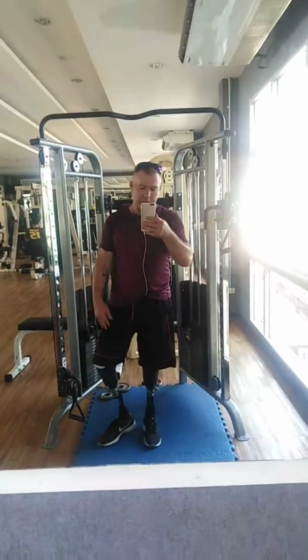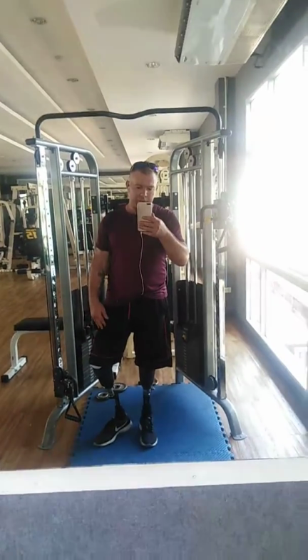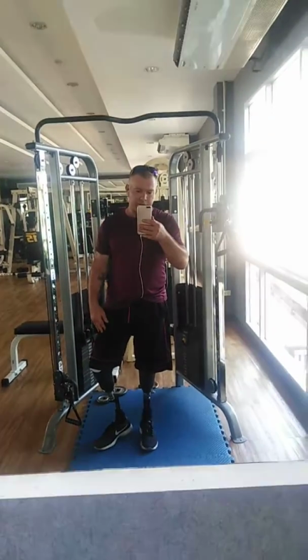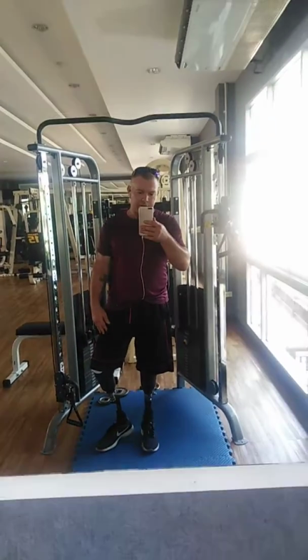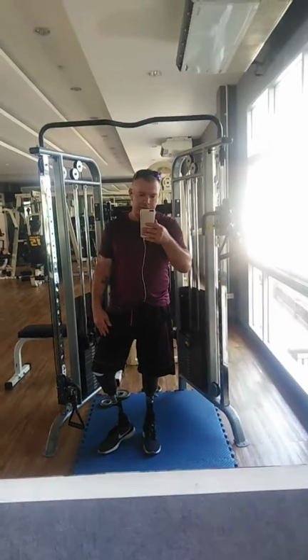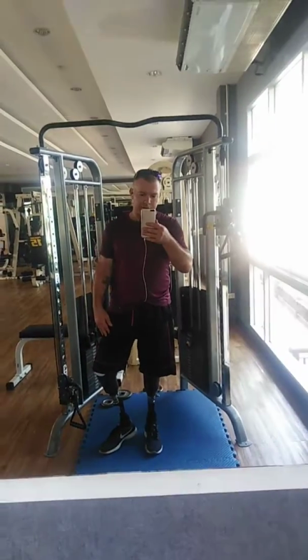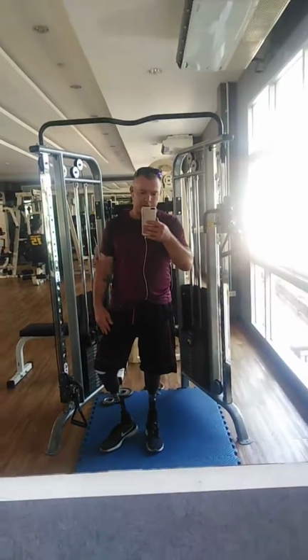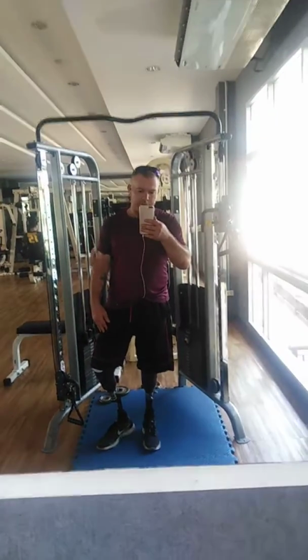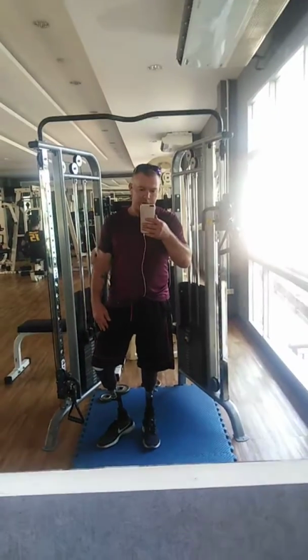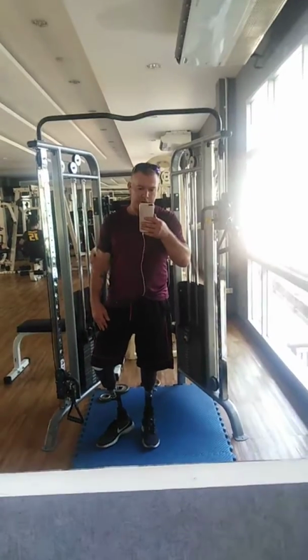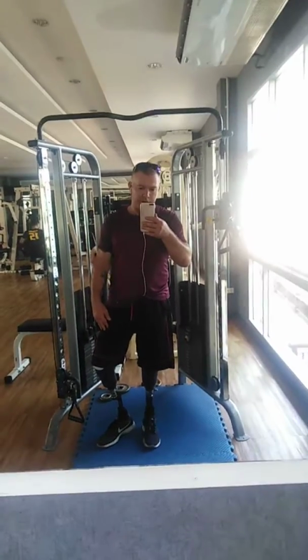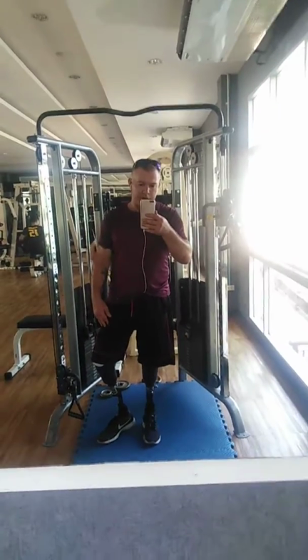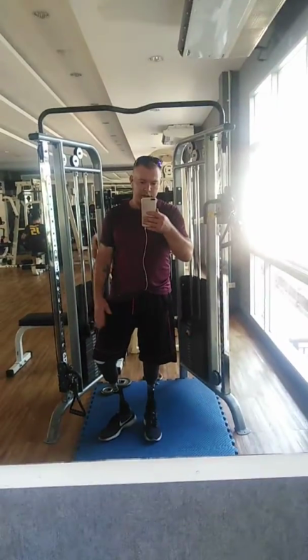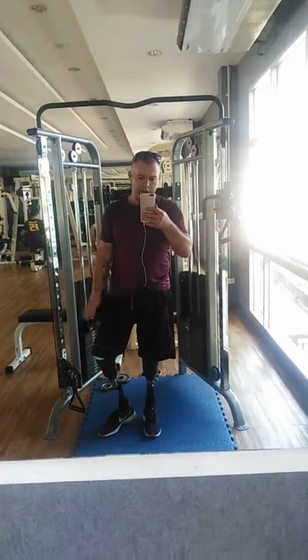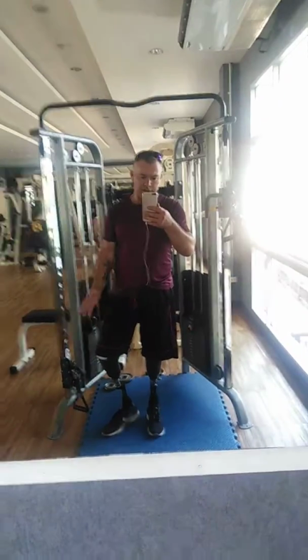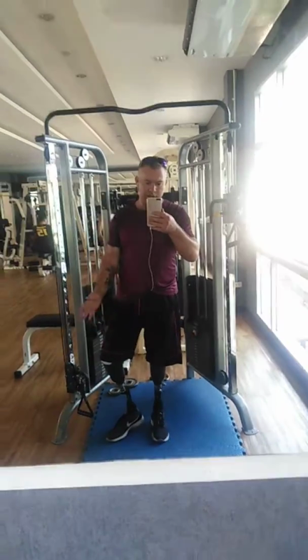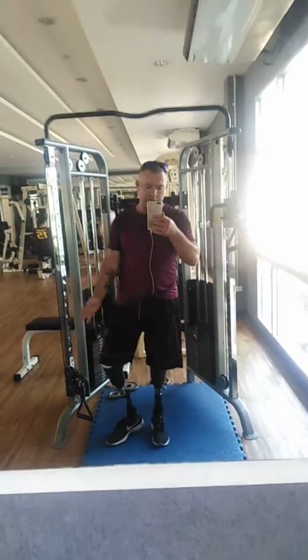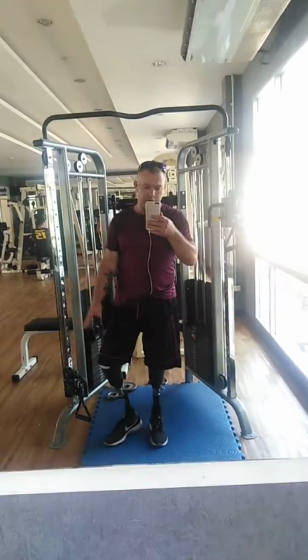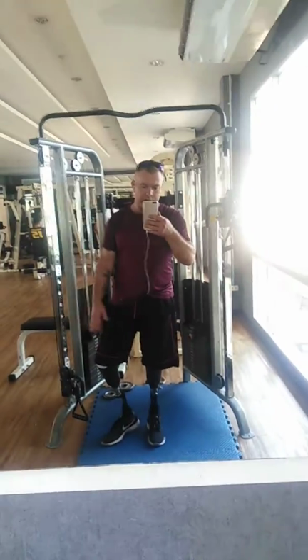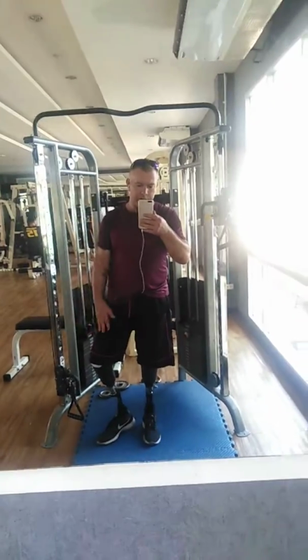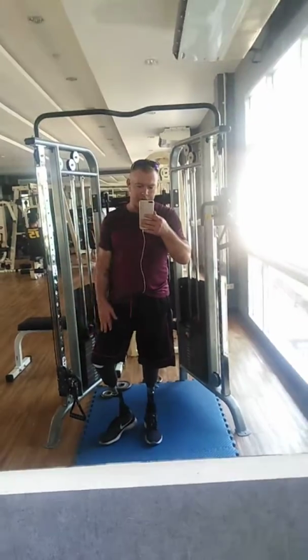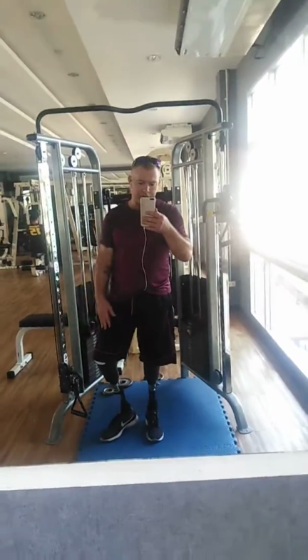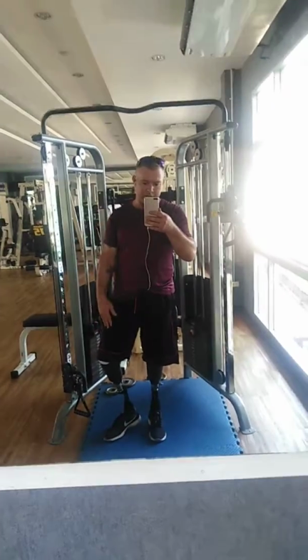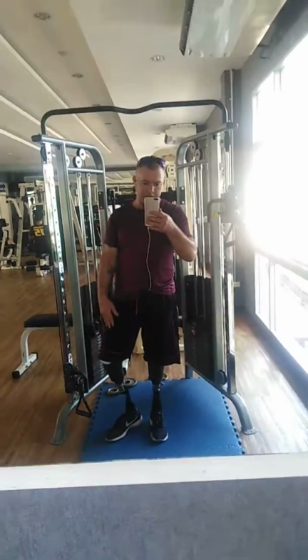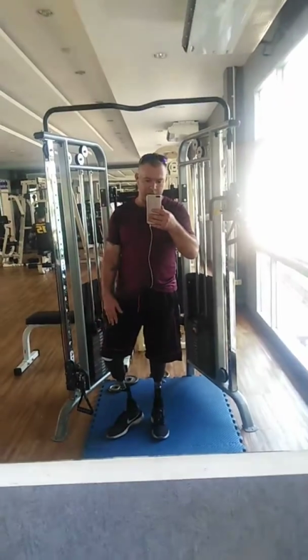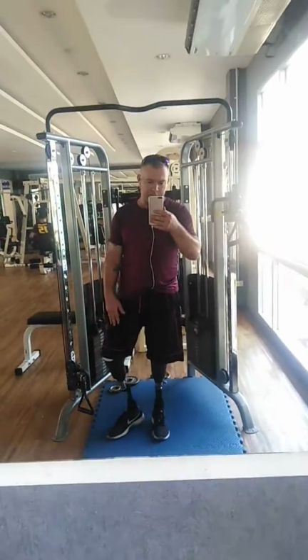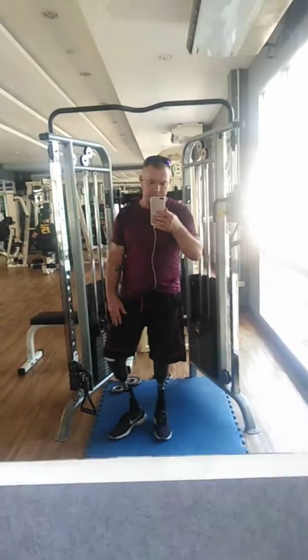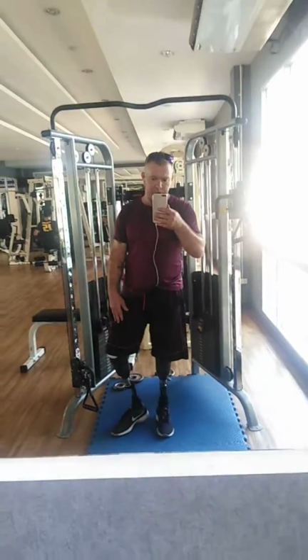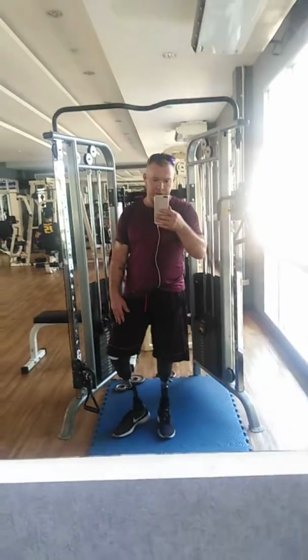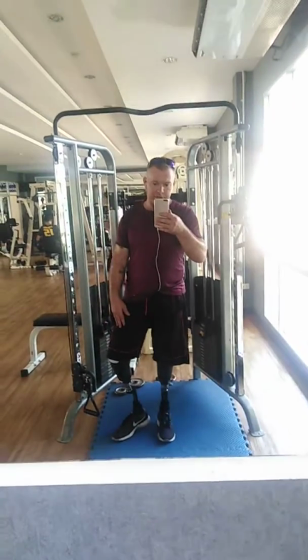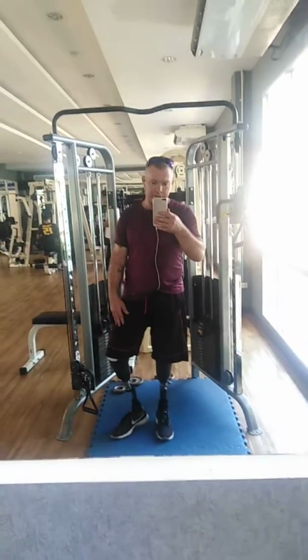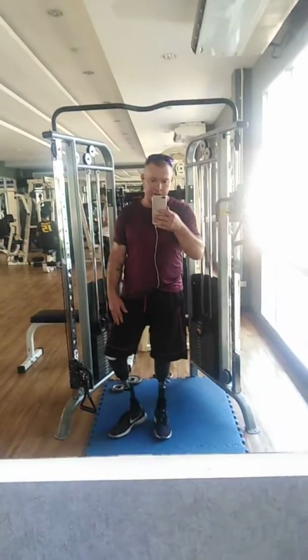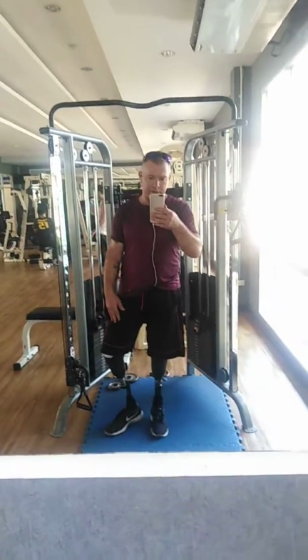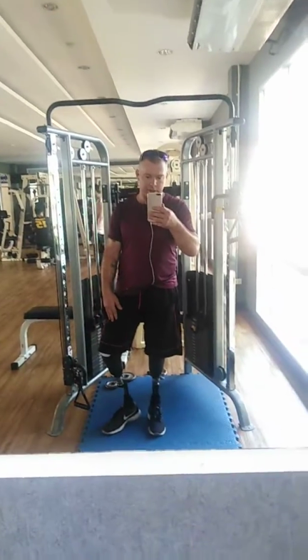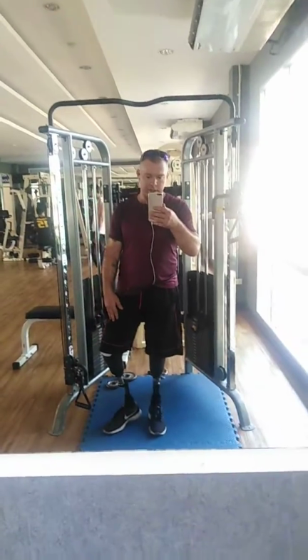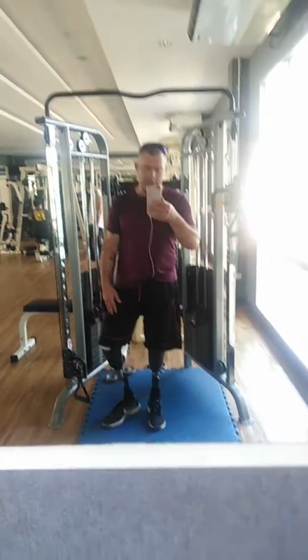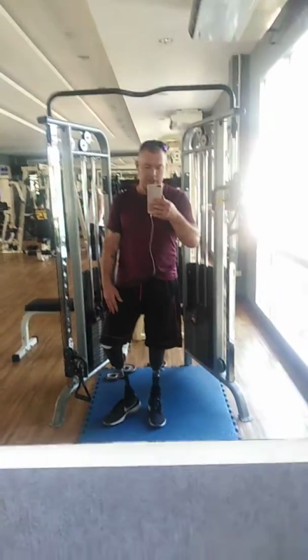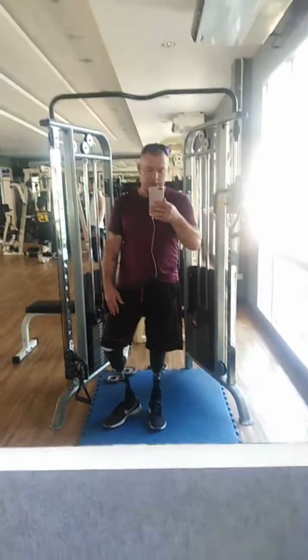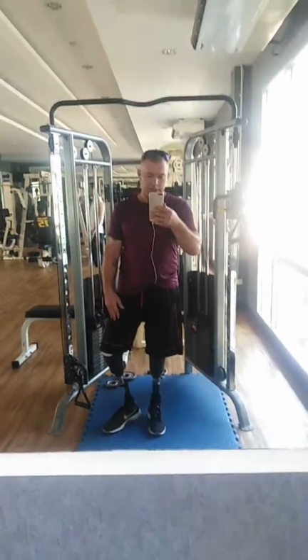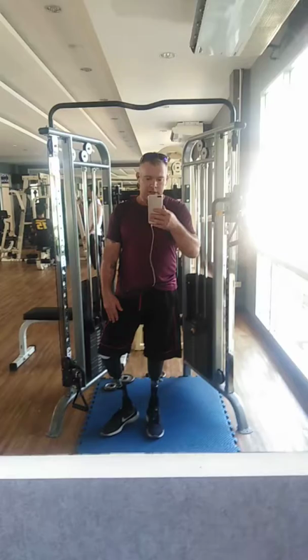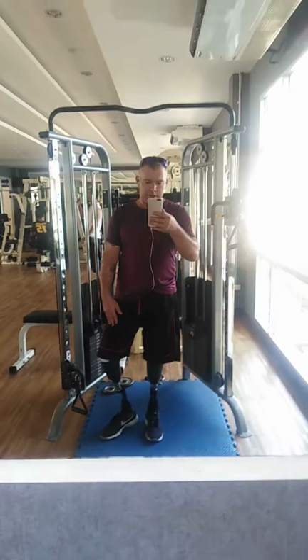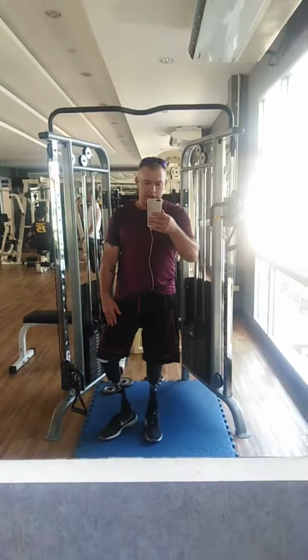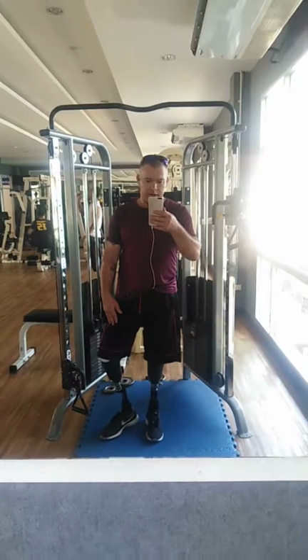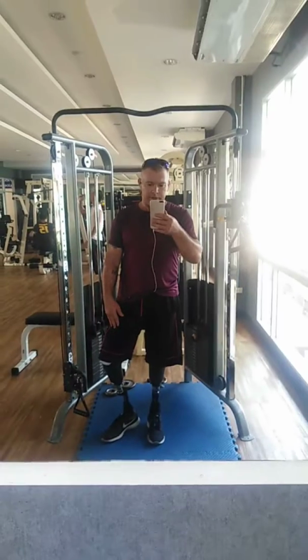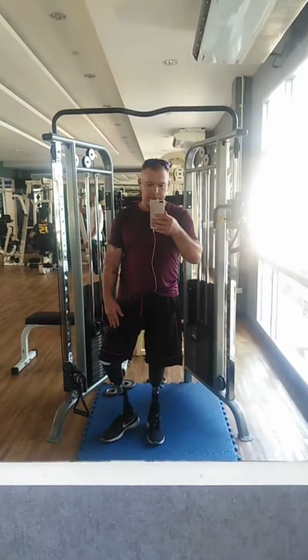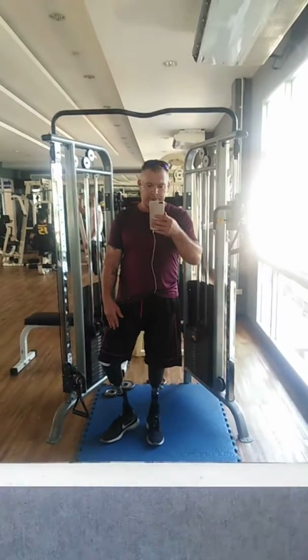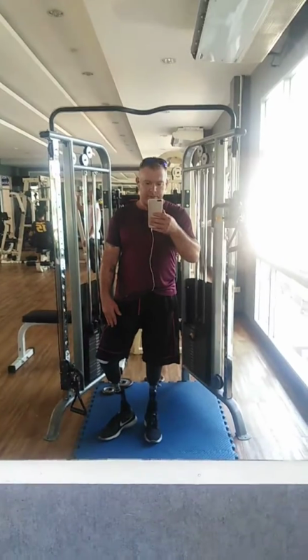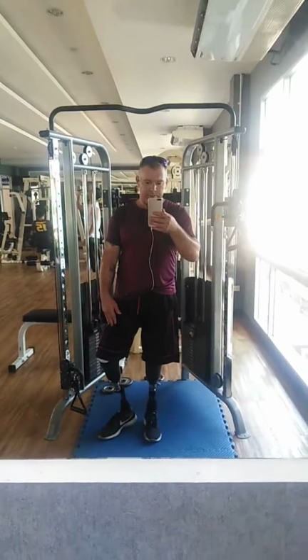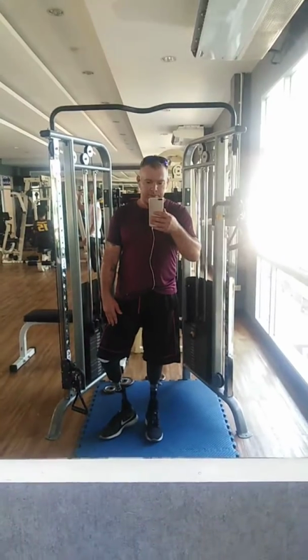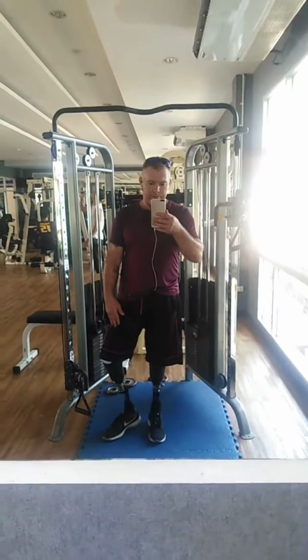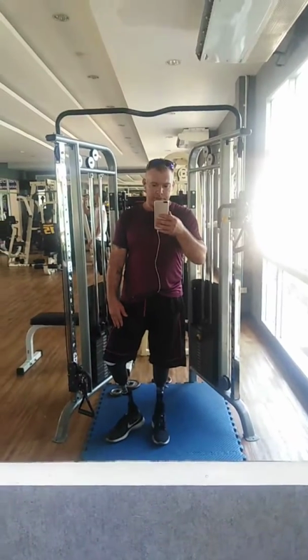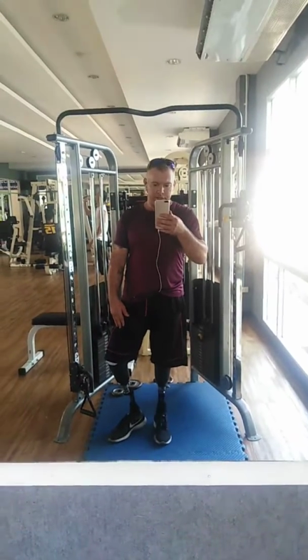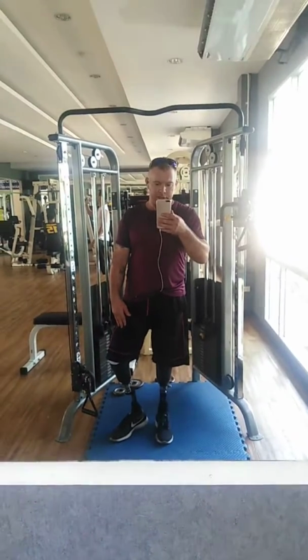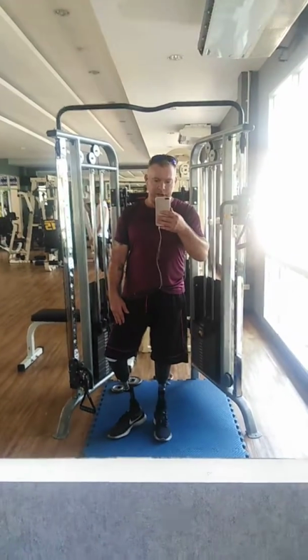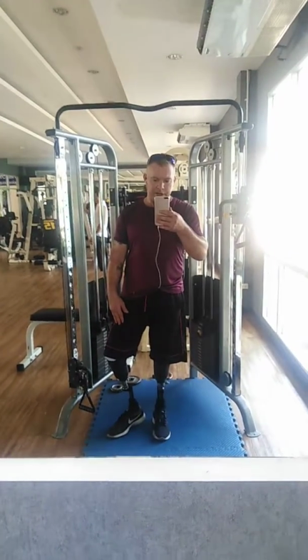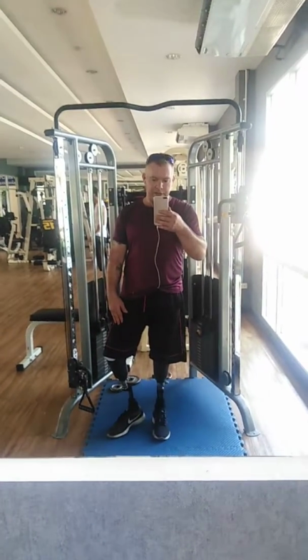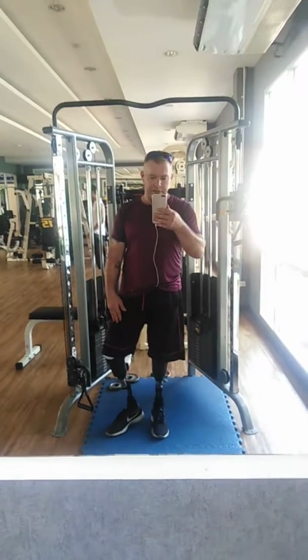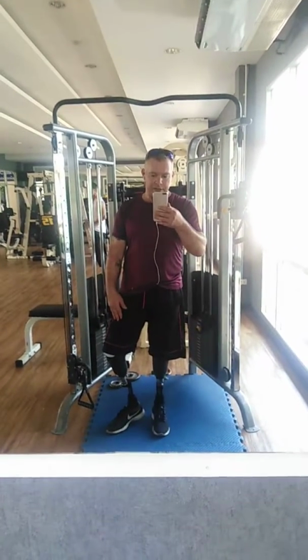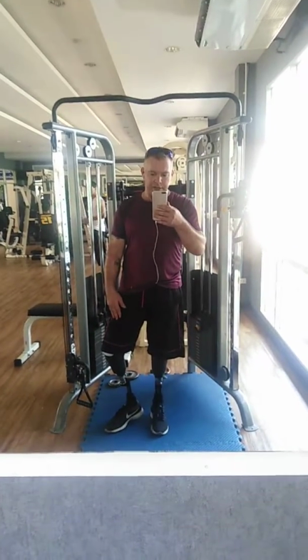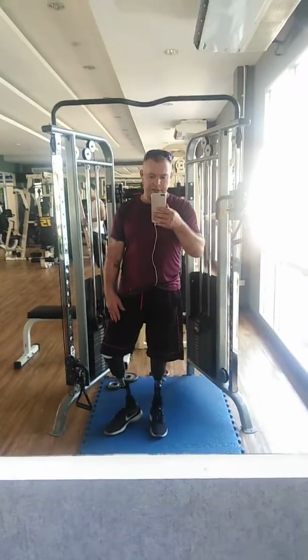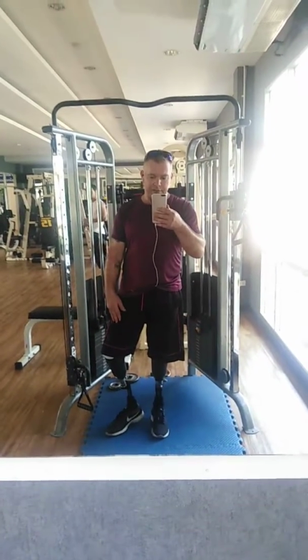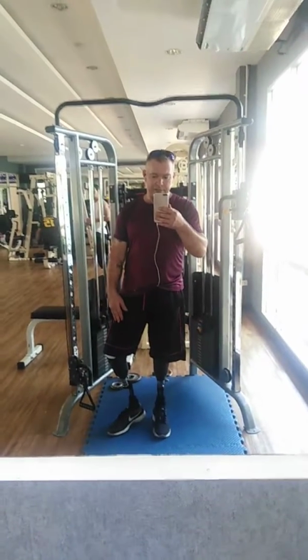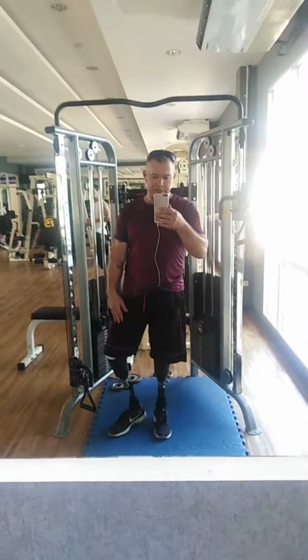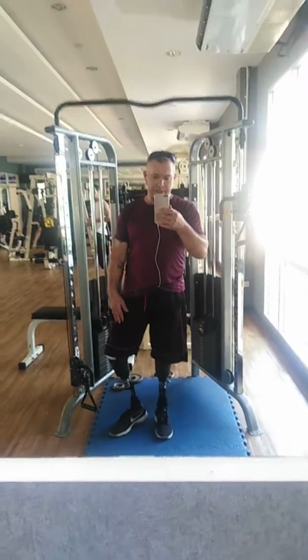So that gives you an idea. You can see that my balance now is pretty good. This is how it has to be as an amputee.